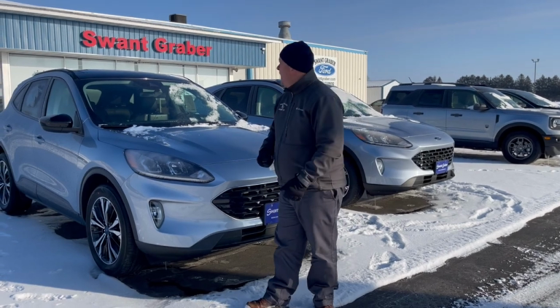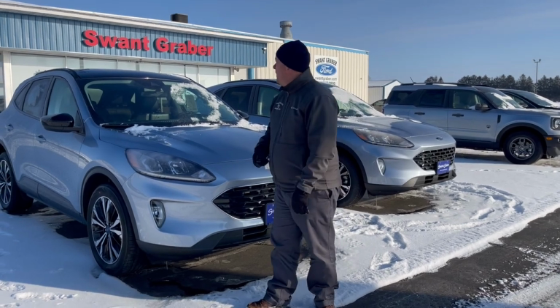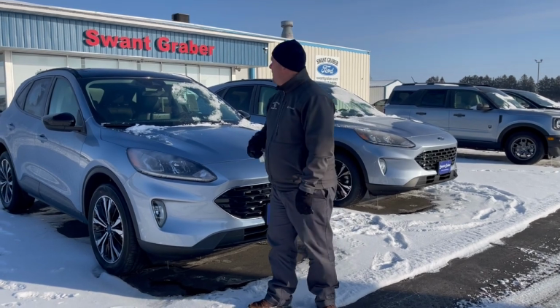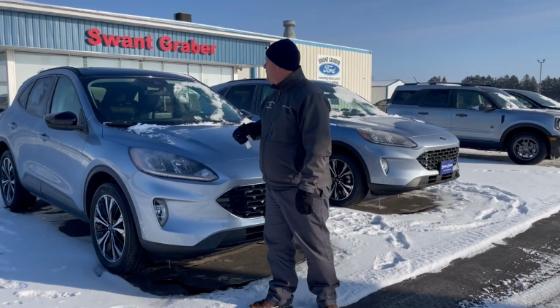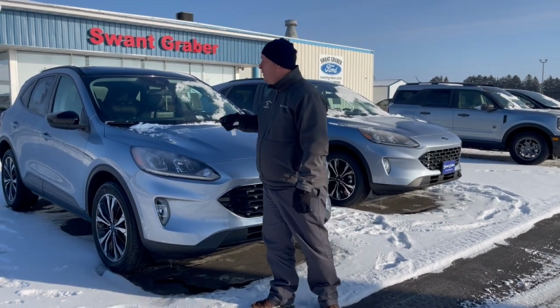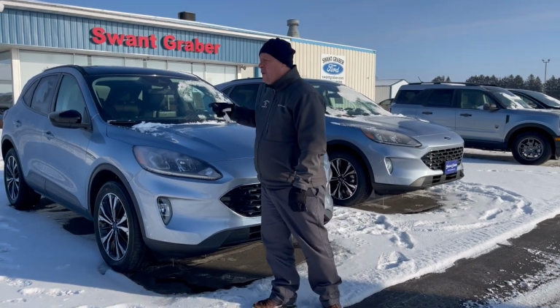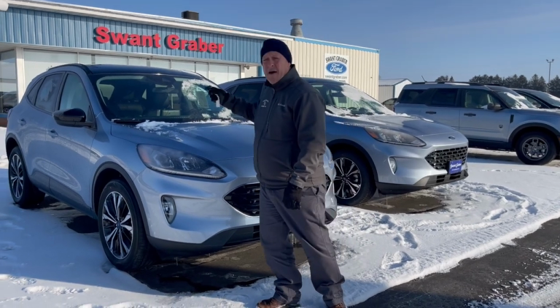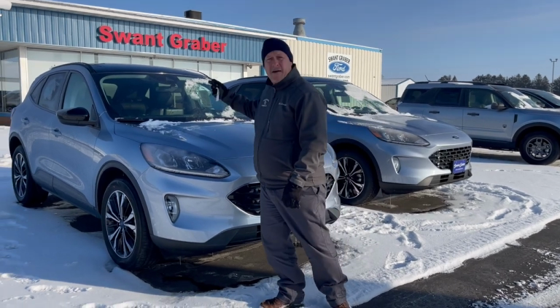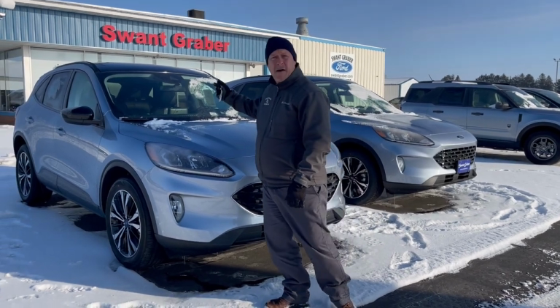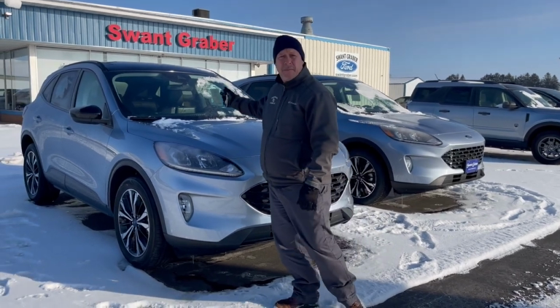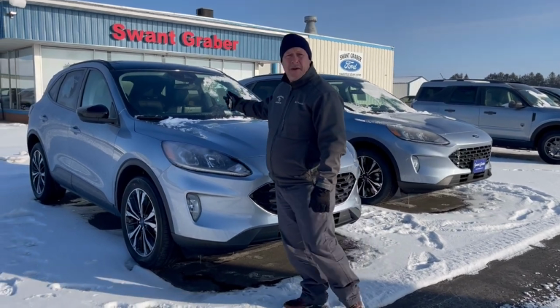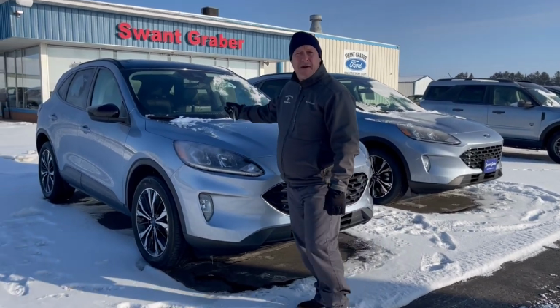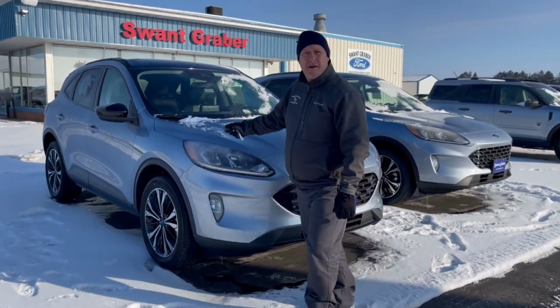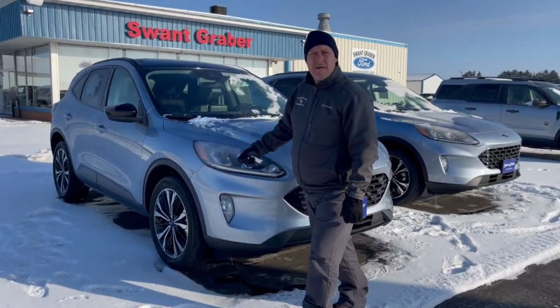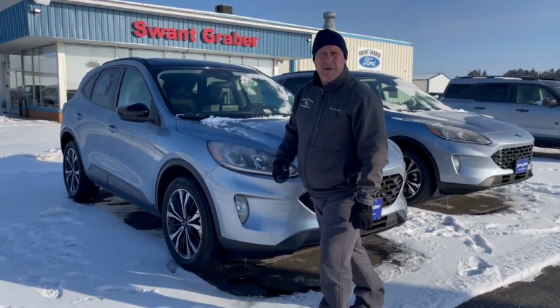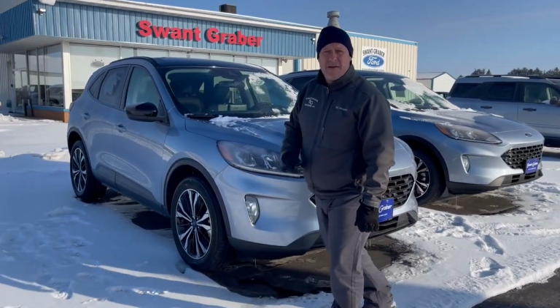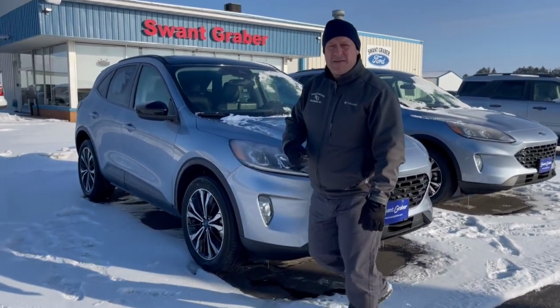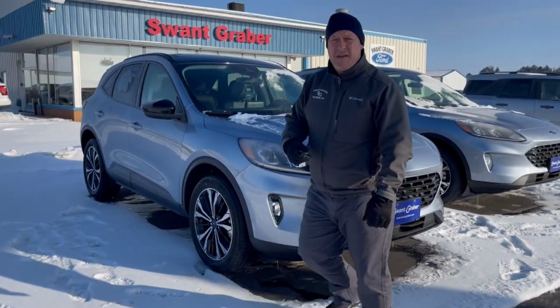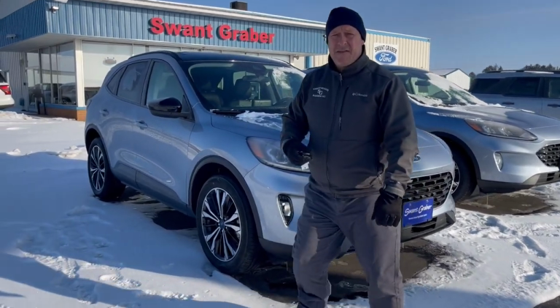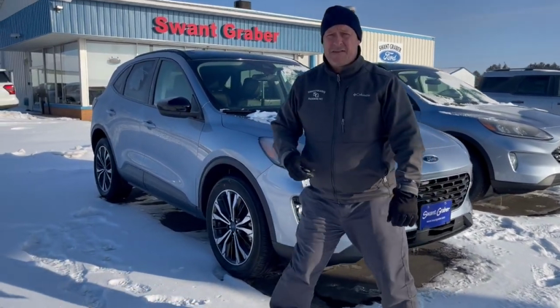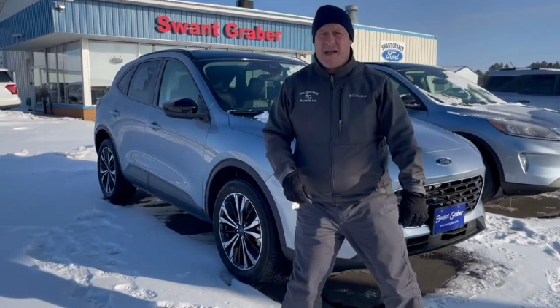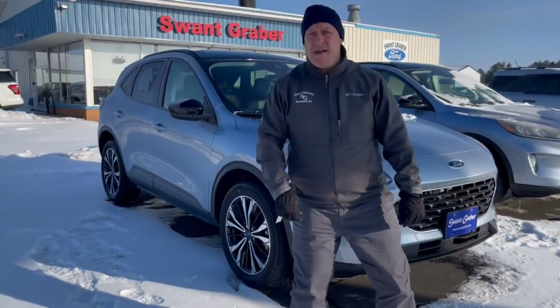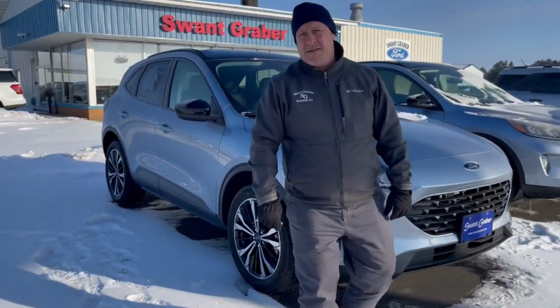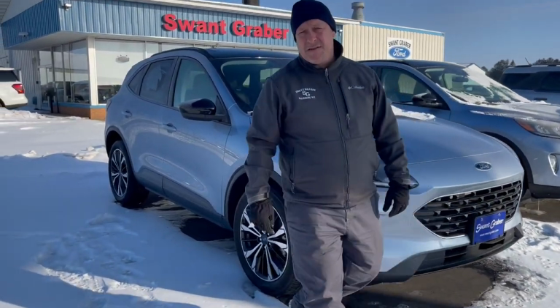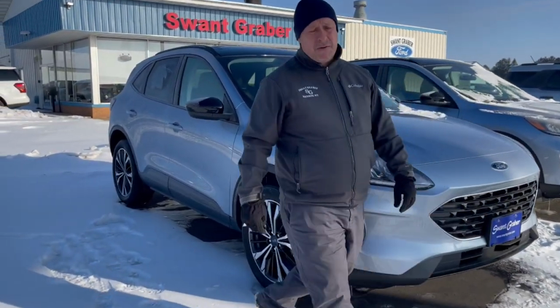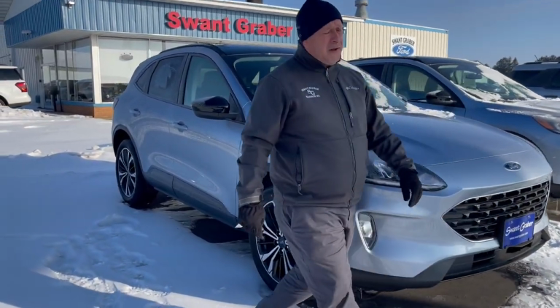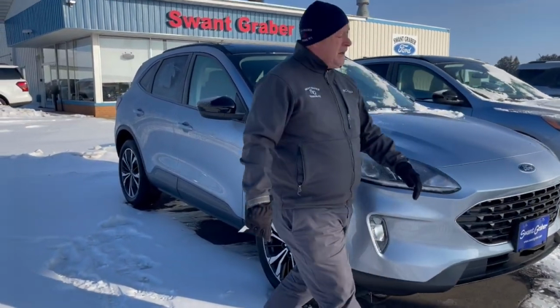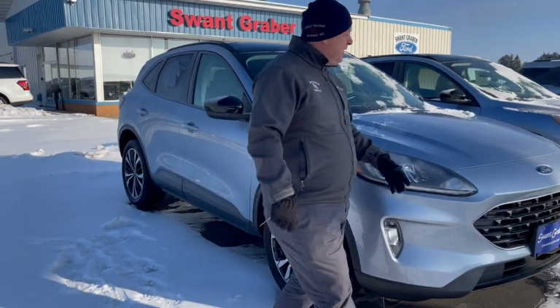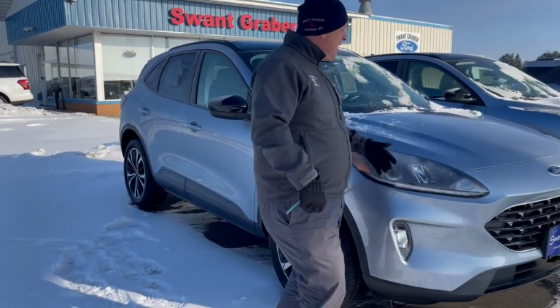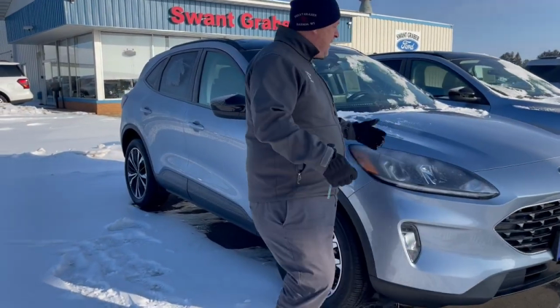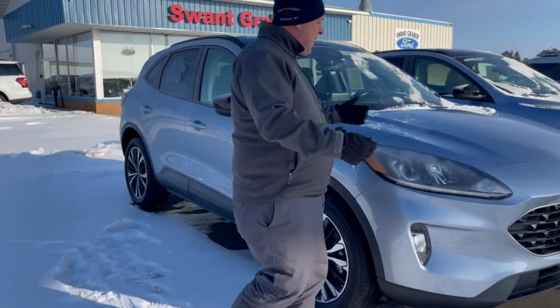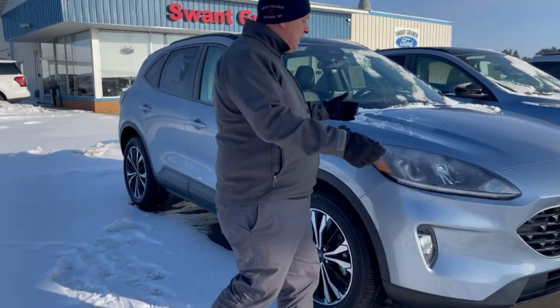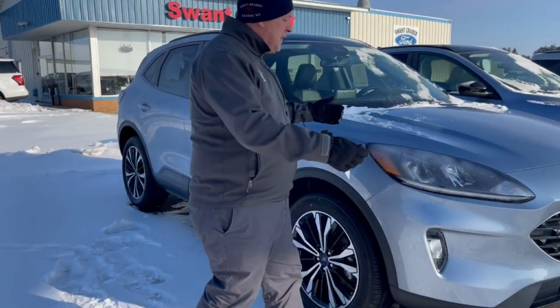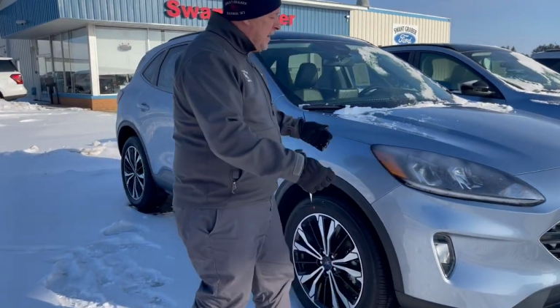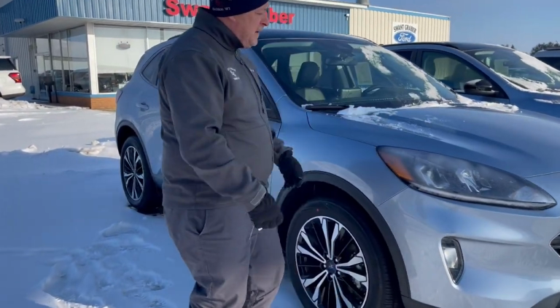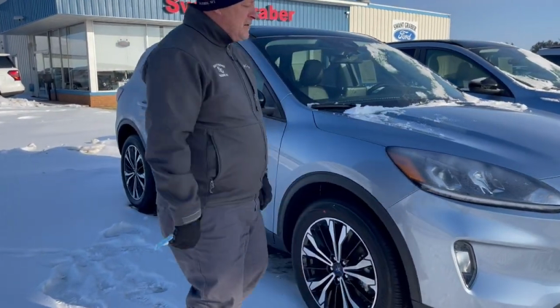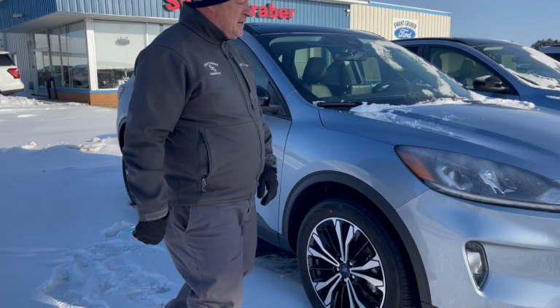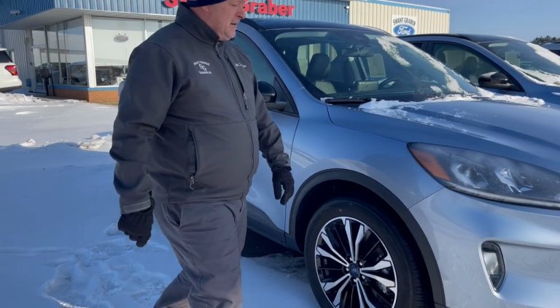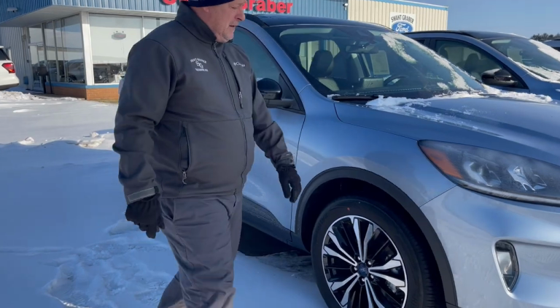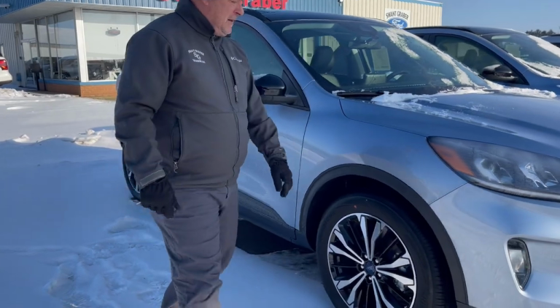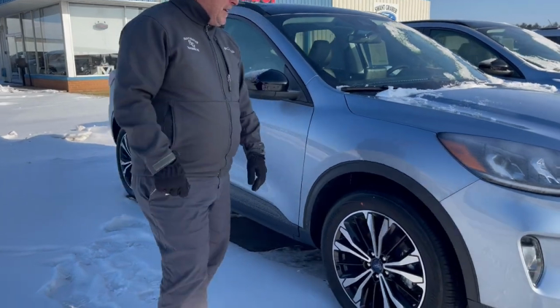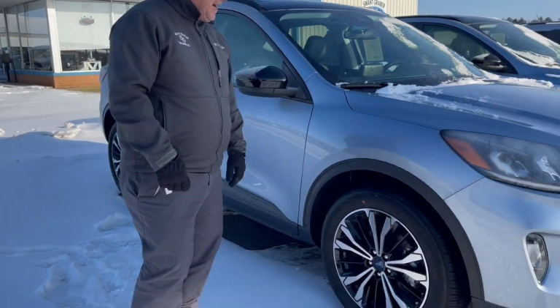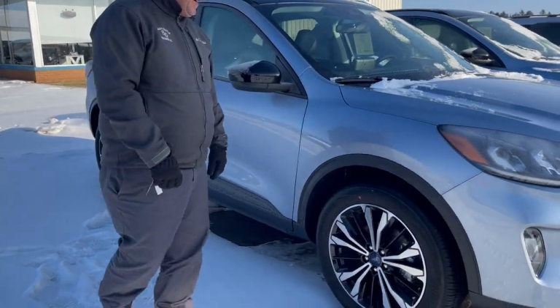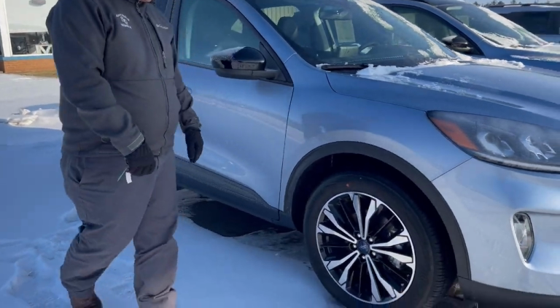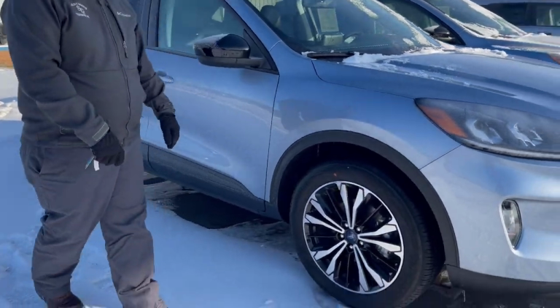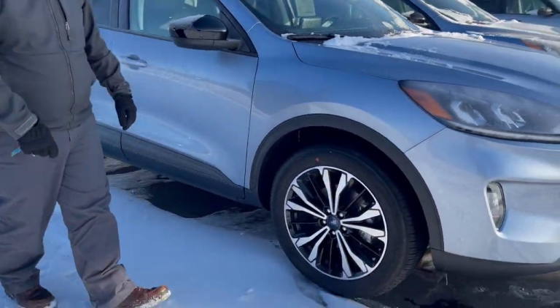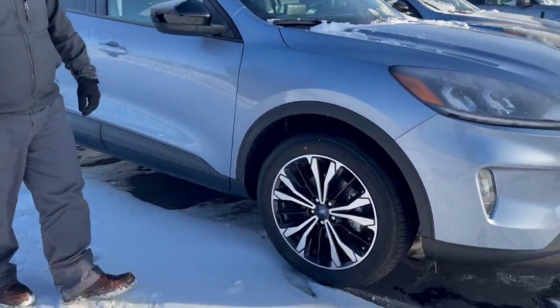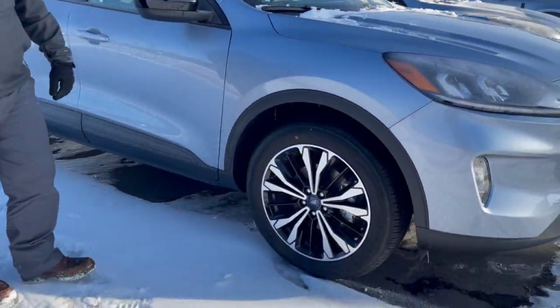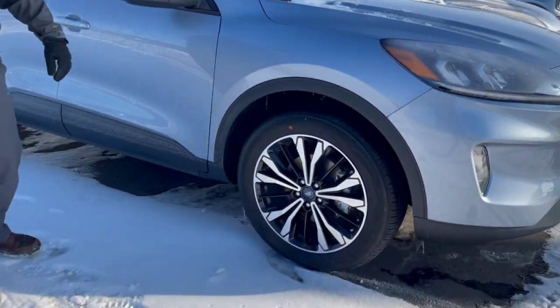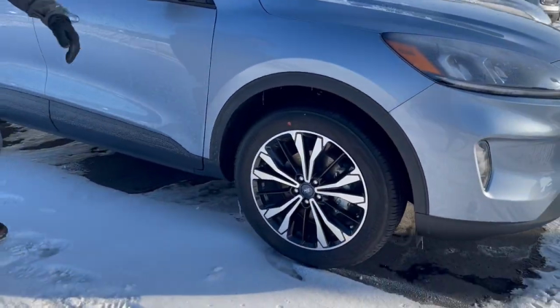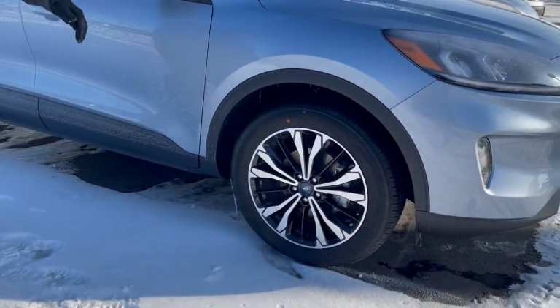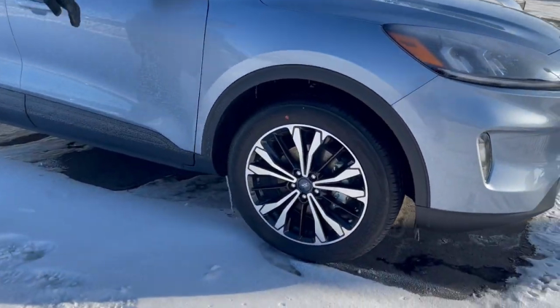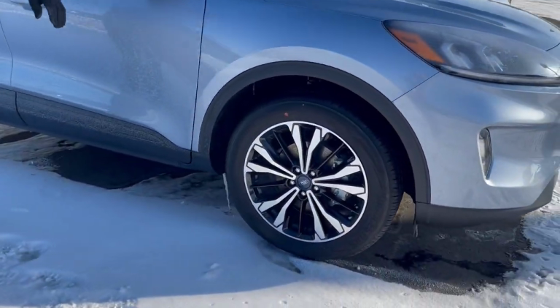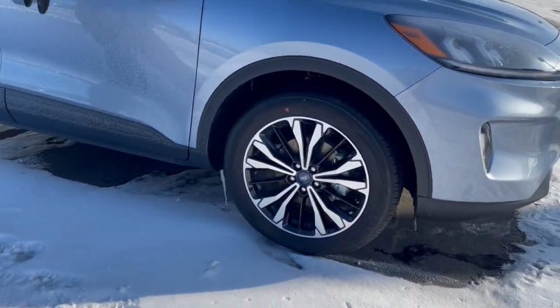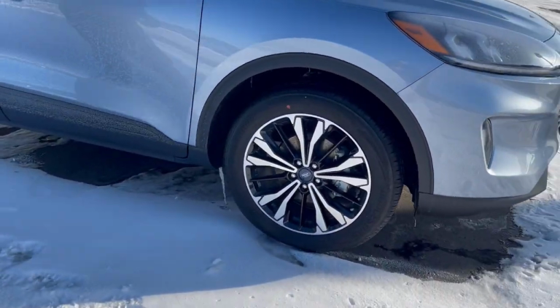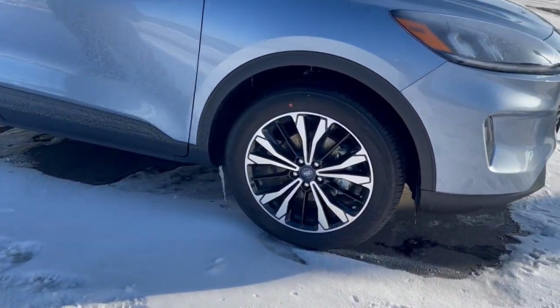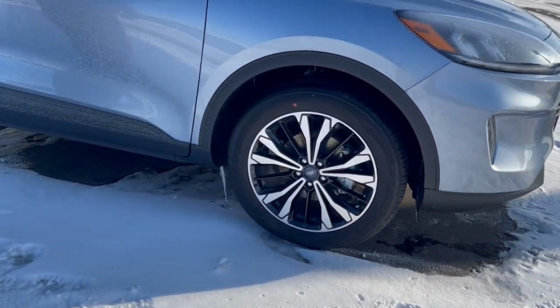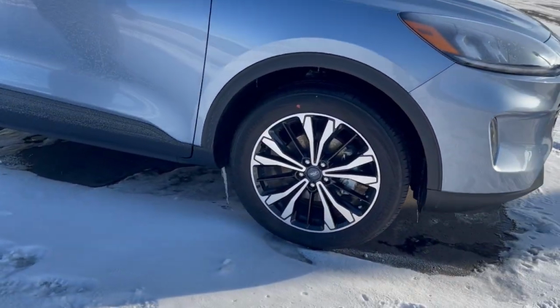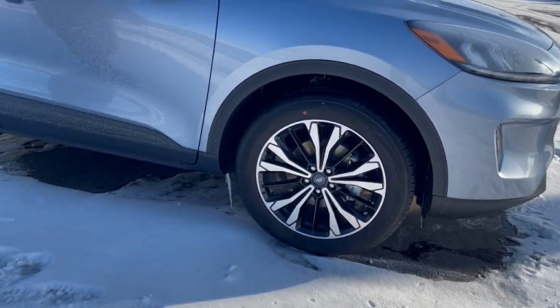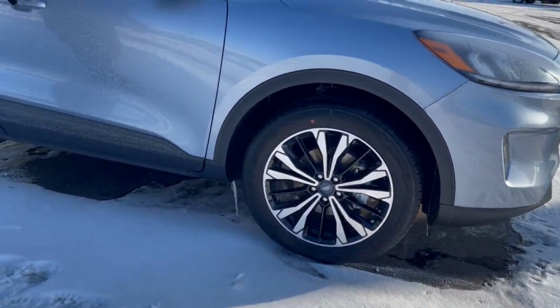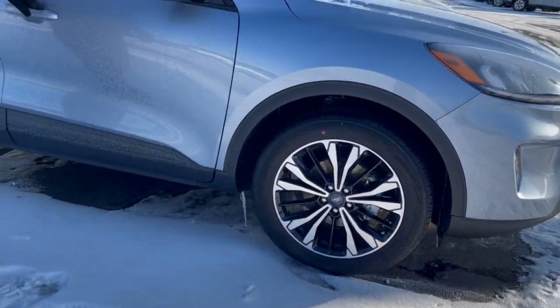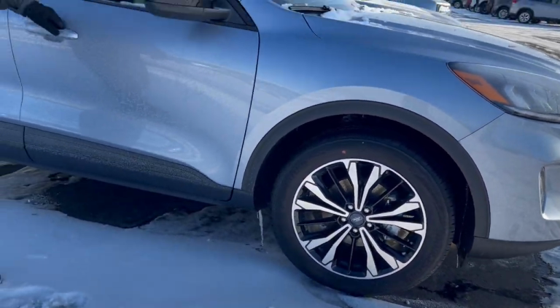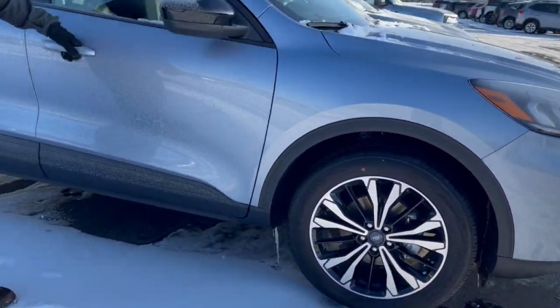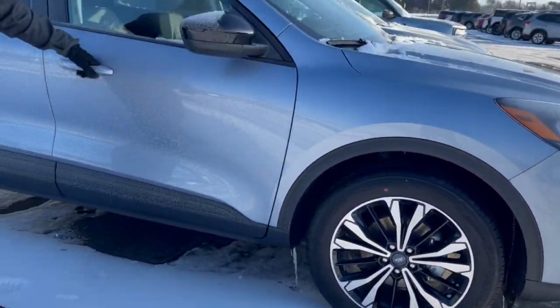As we walk up here, you can see the size is really nice. Got some fancy looking wheels on here.